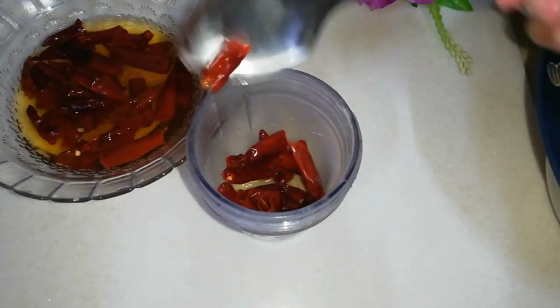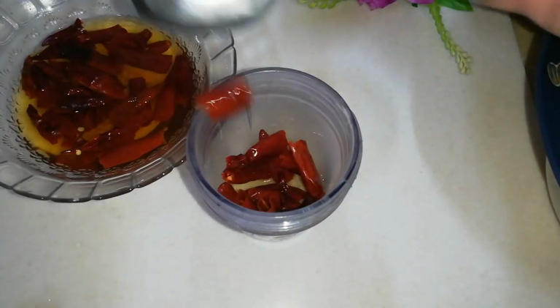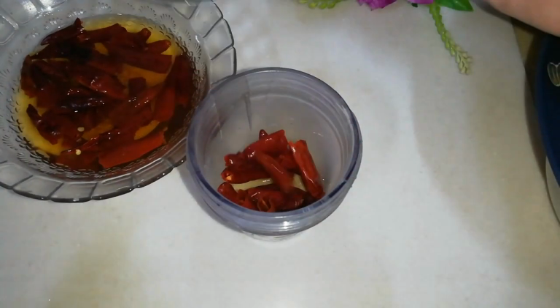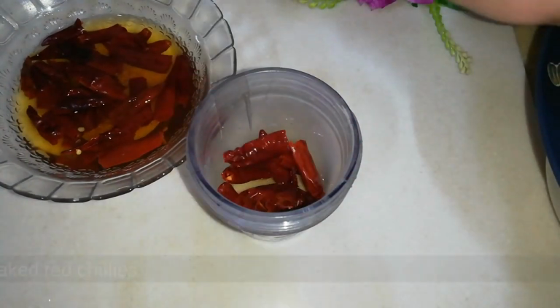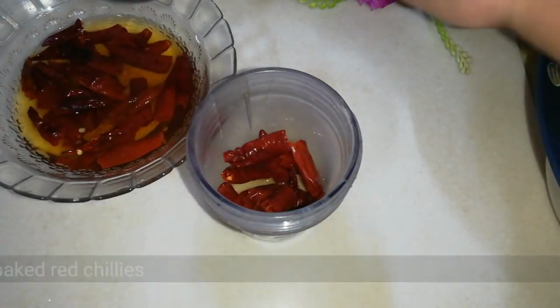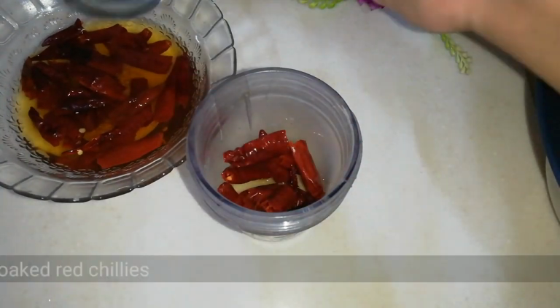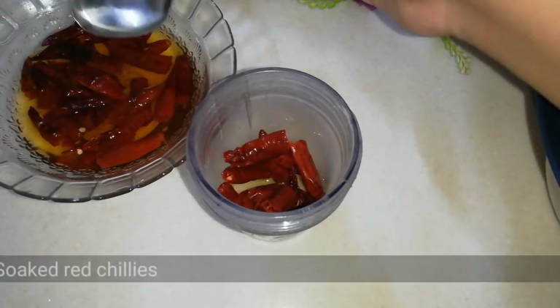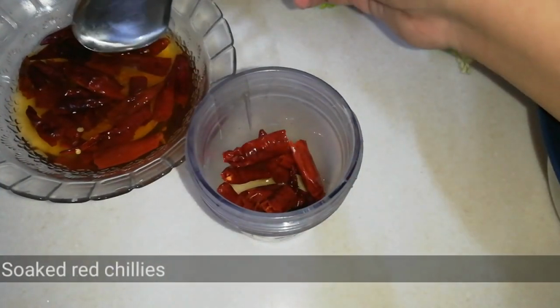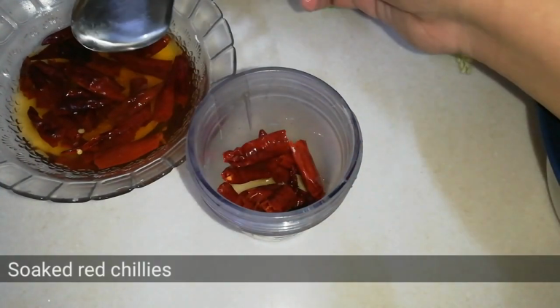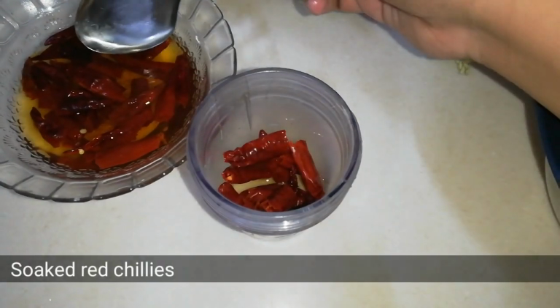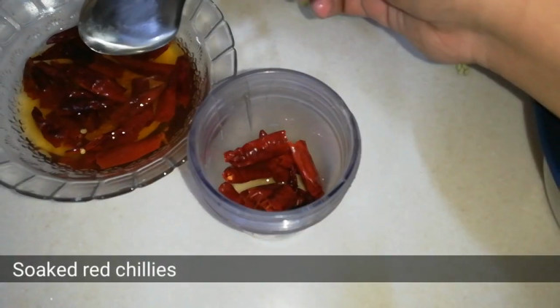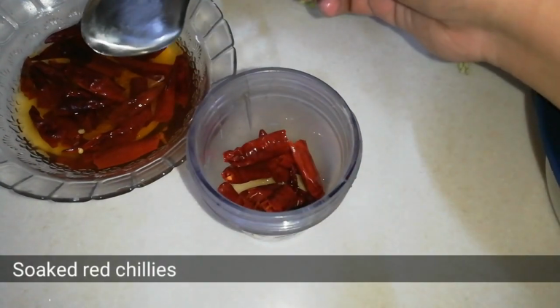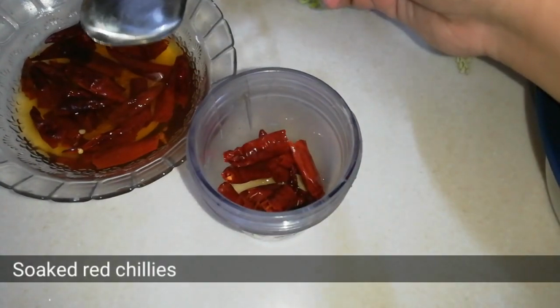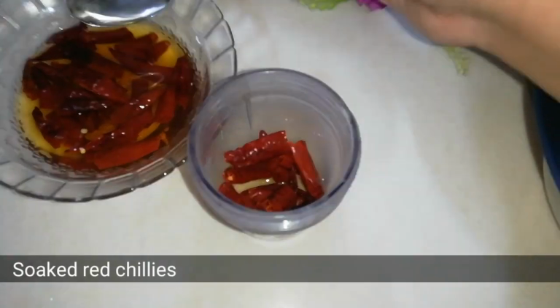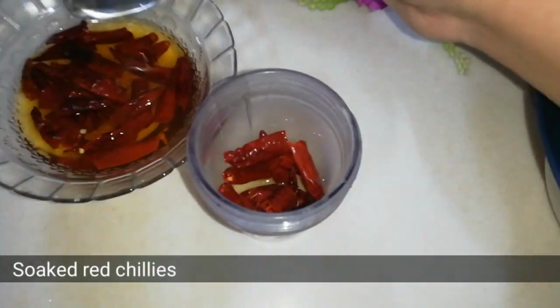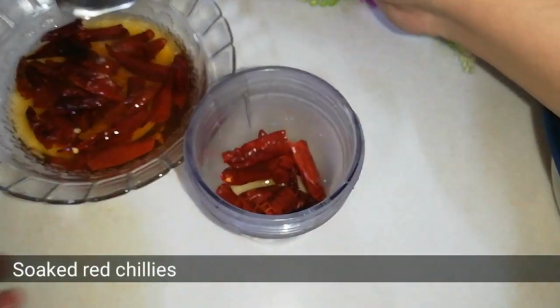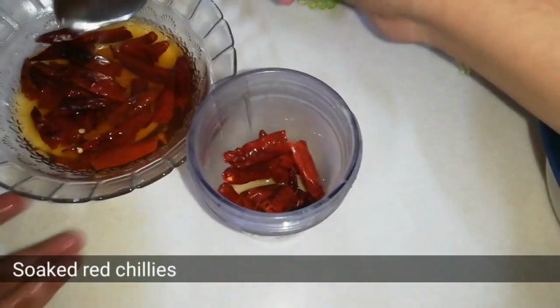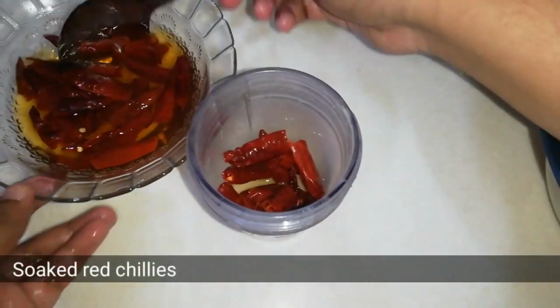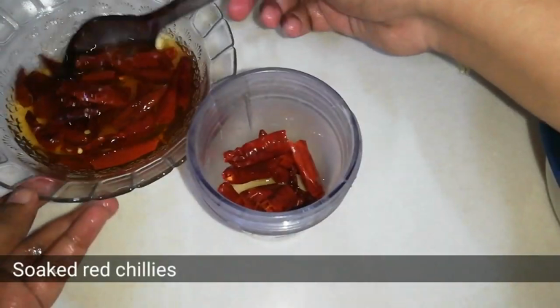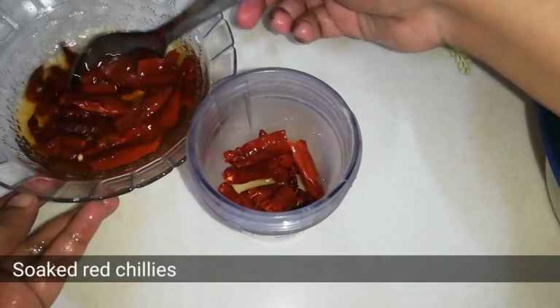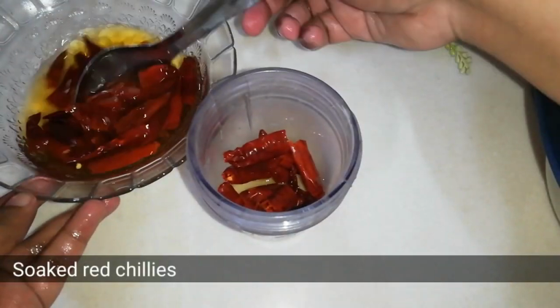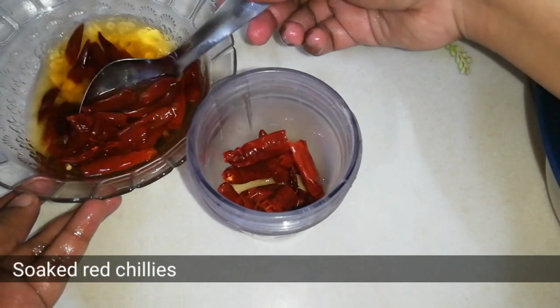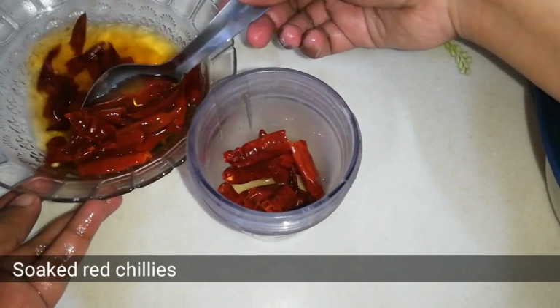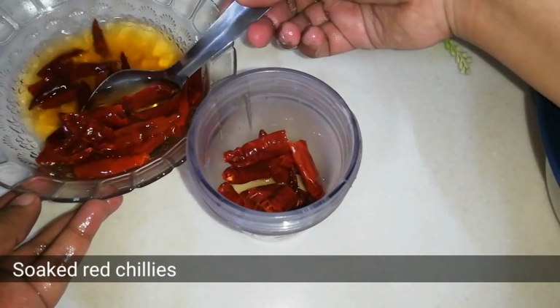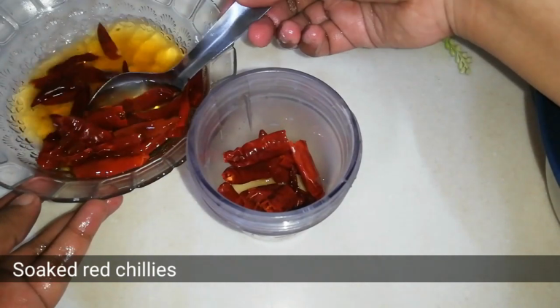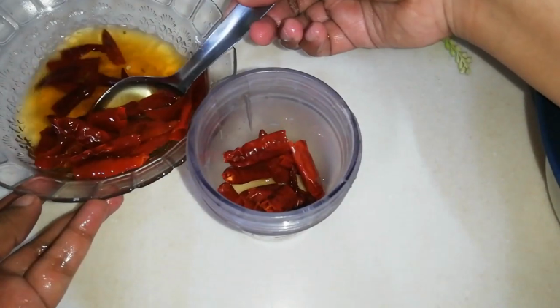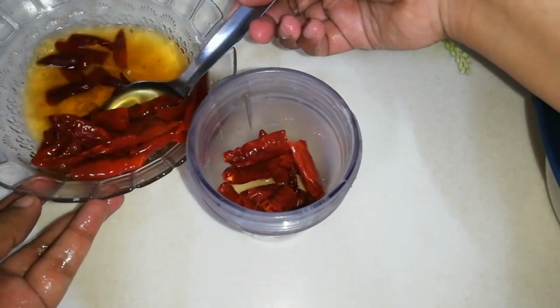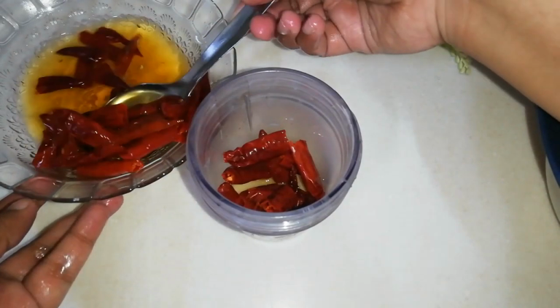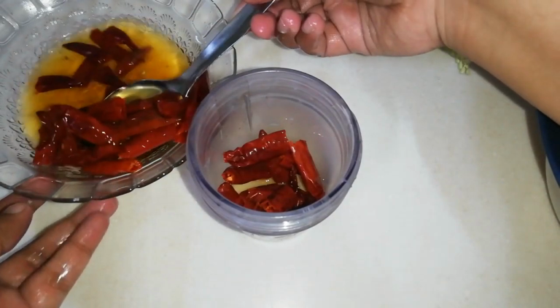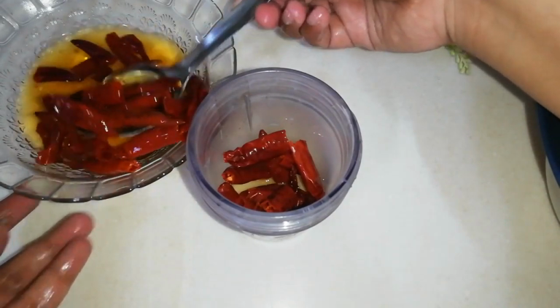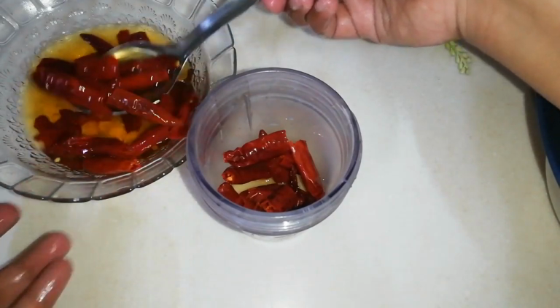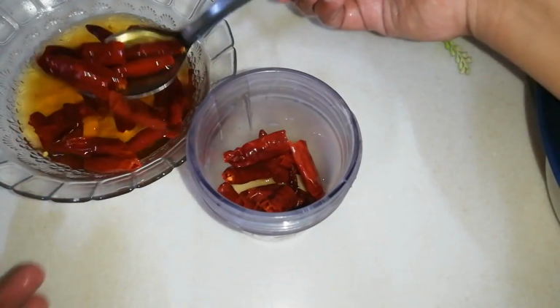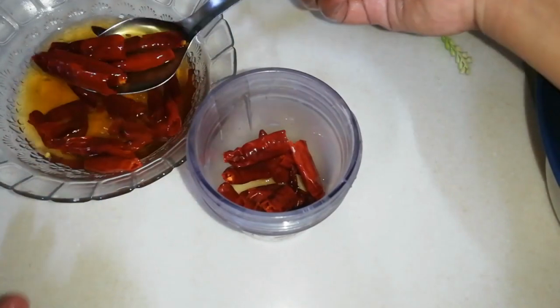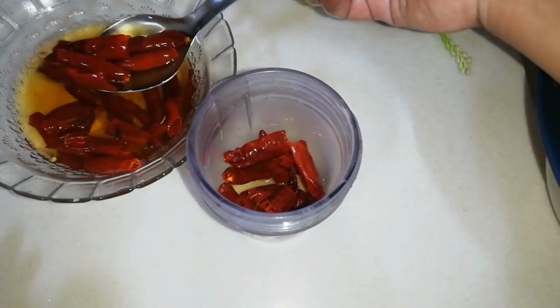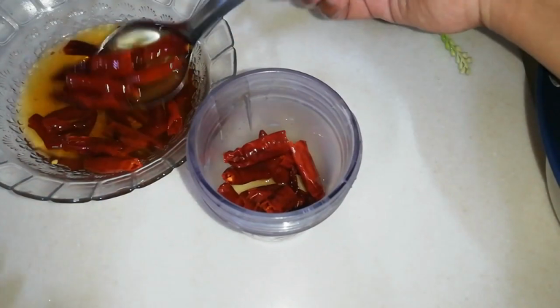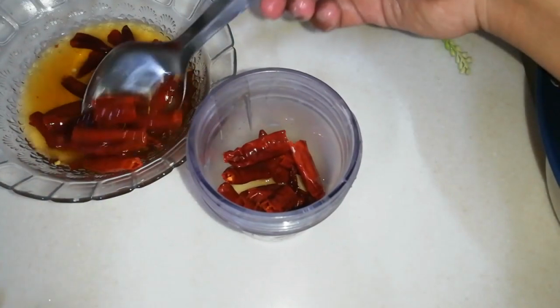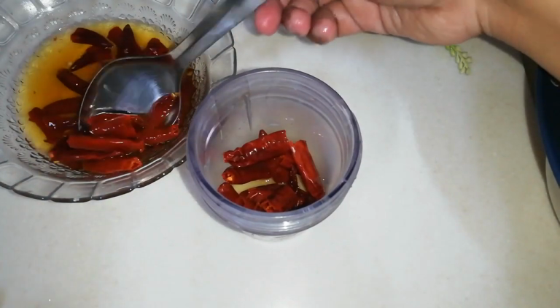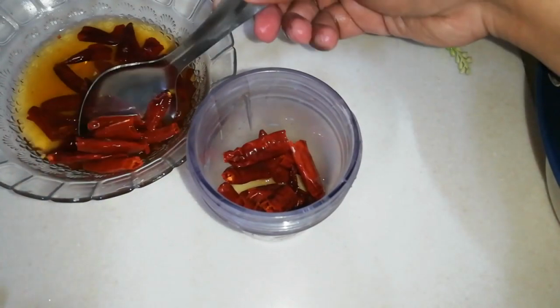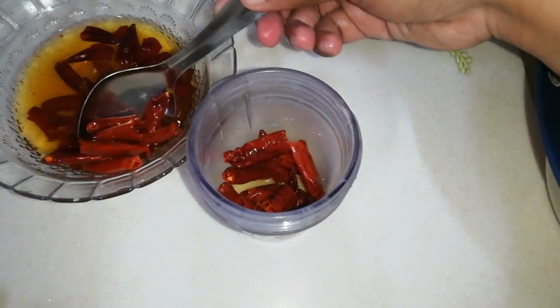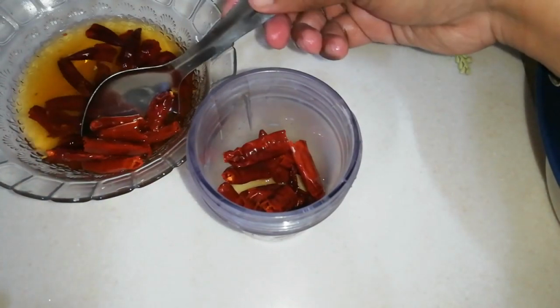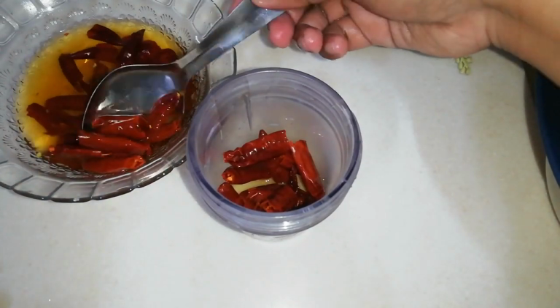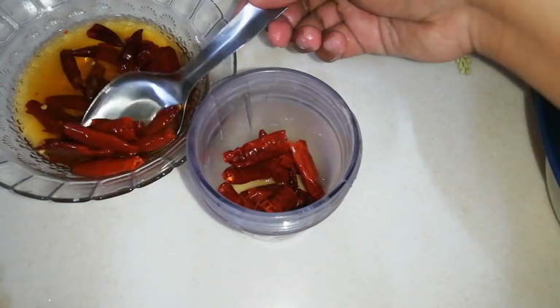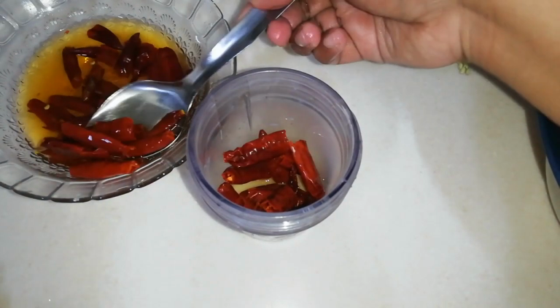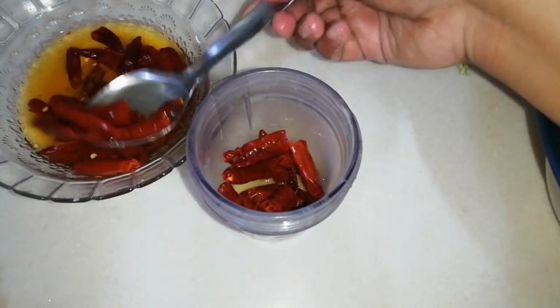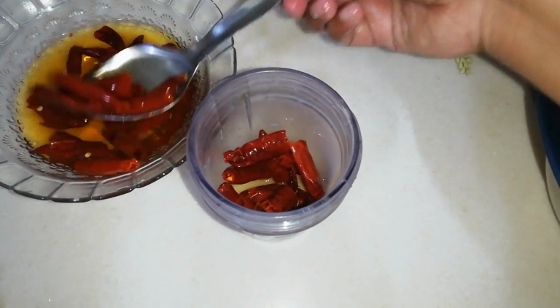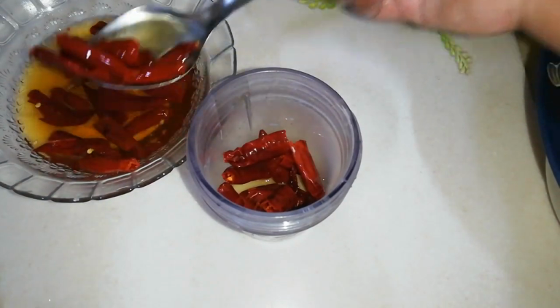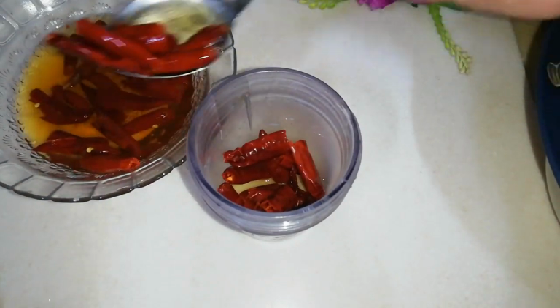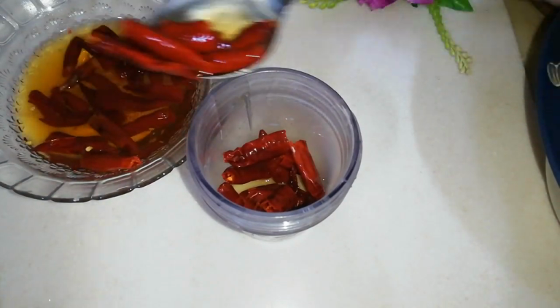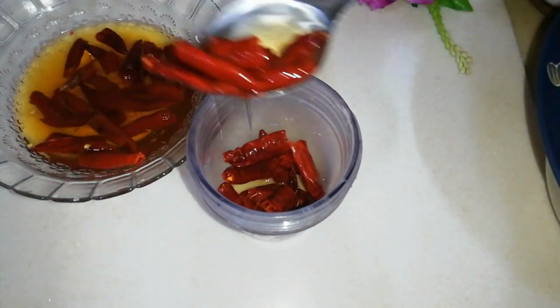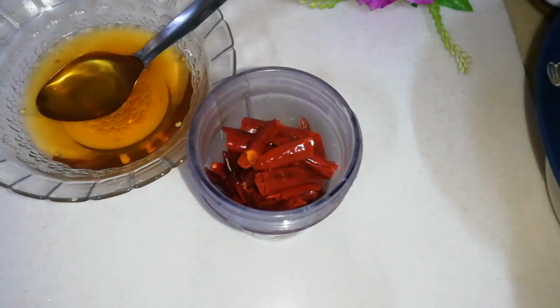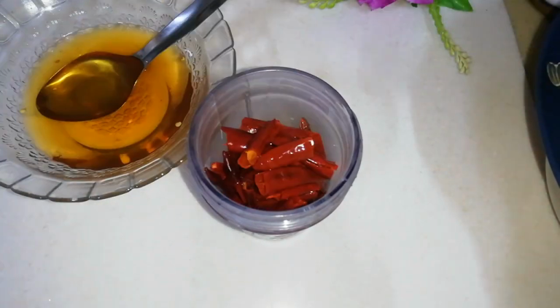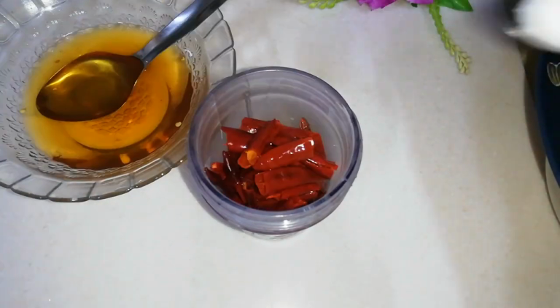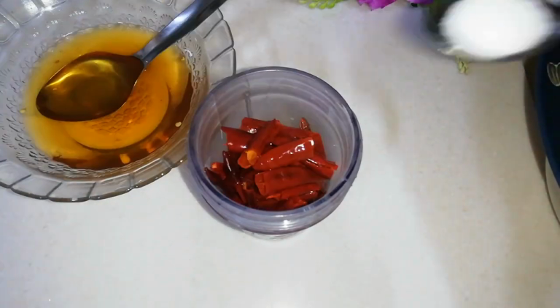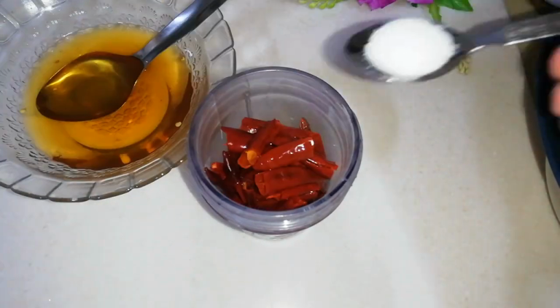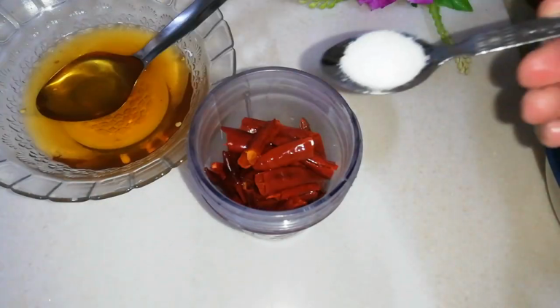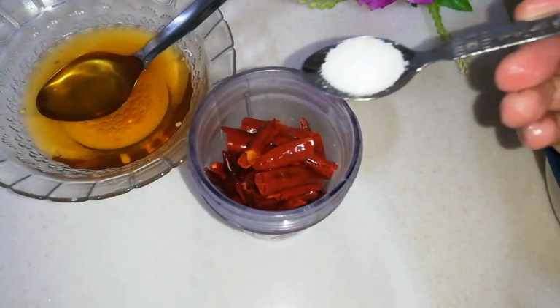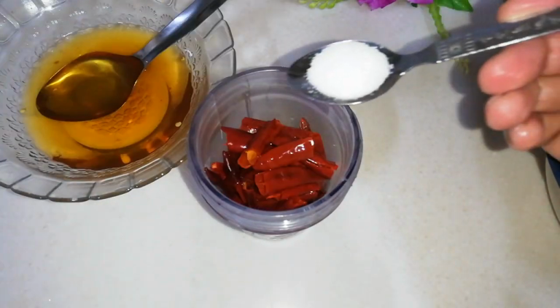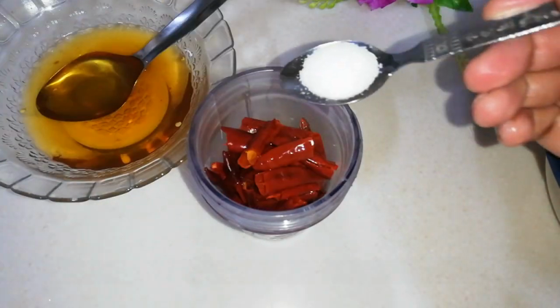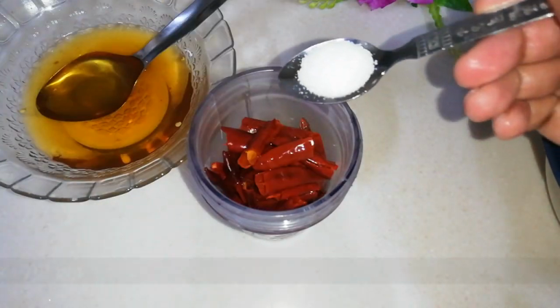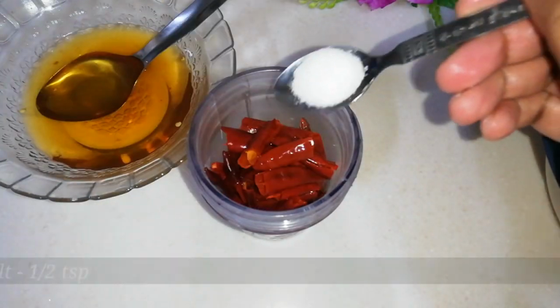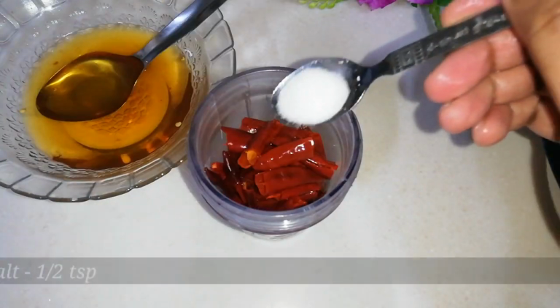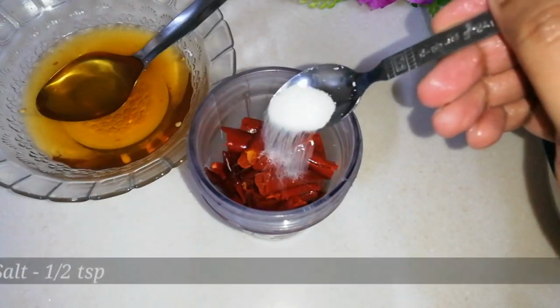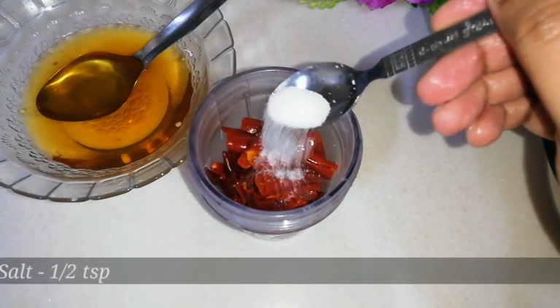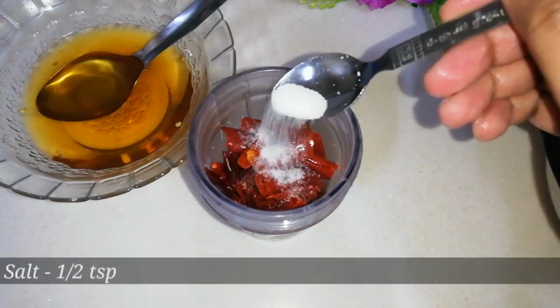In a grinder, add the soaked red chillies along with half a teaspoon of salt and grind into a paste.